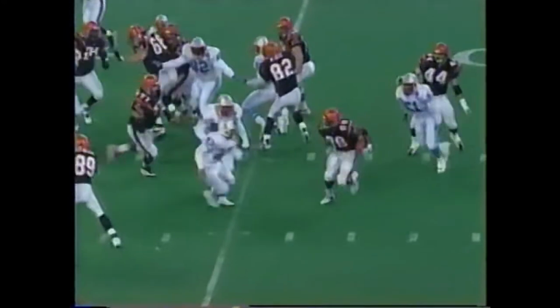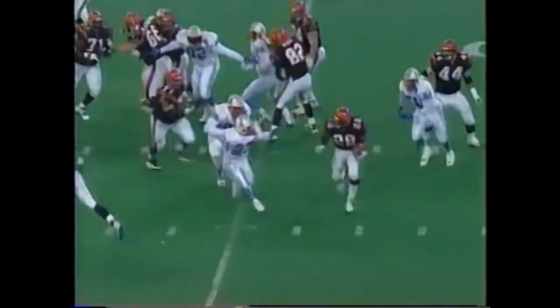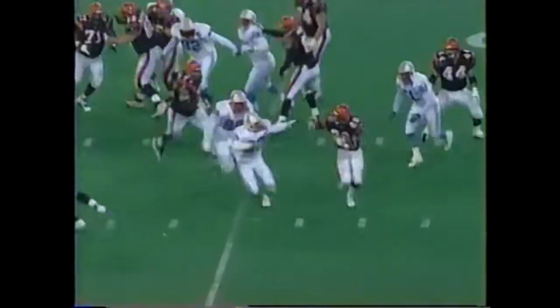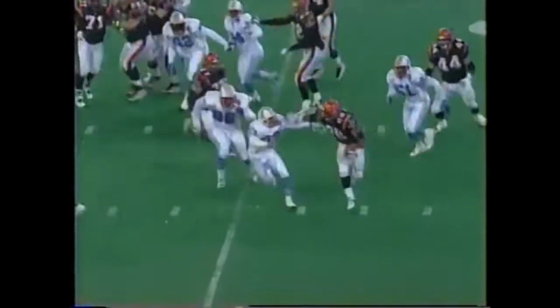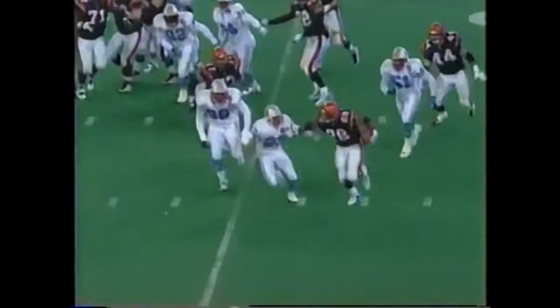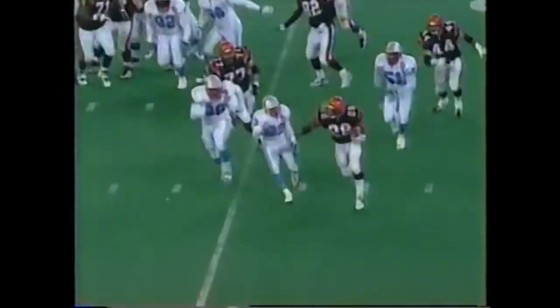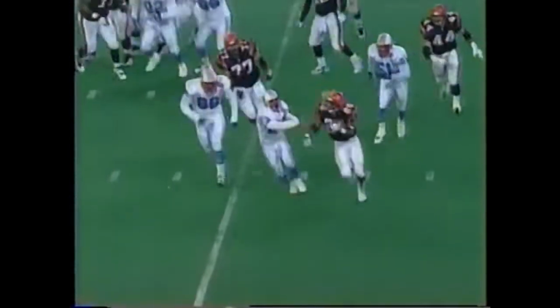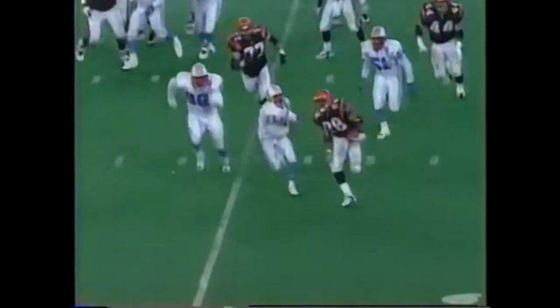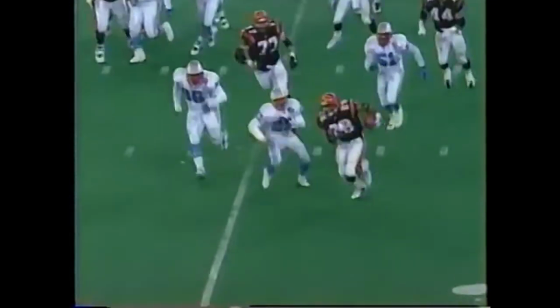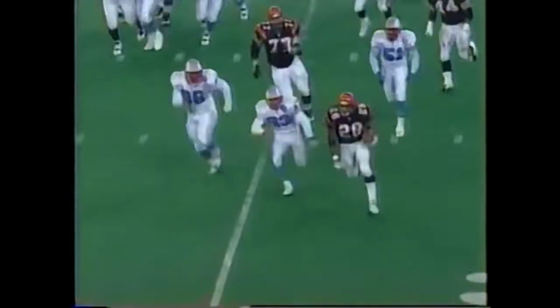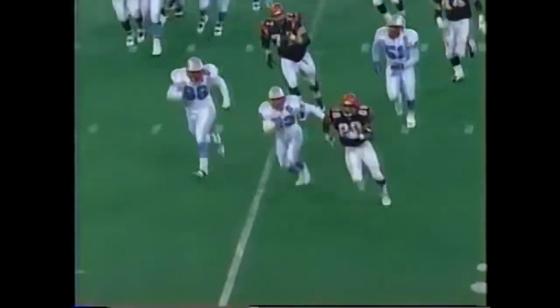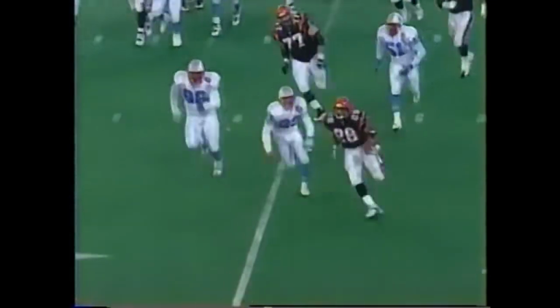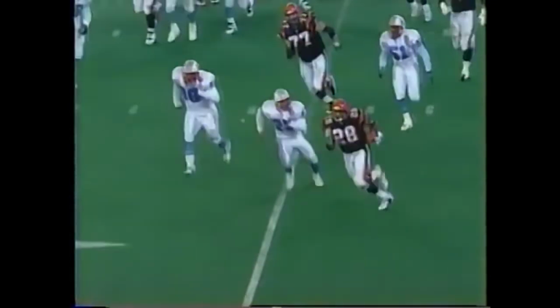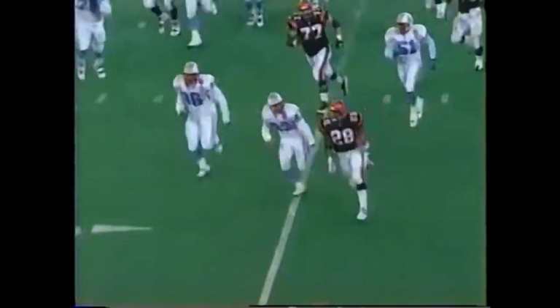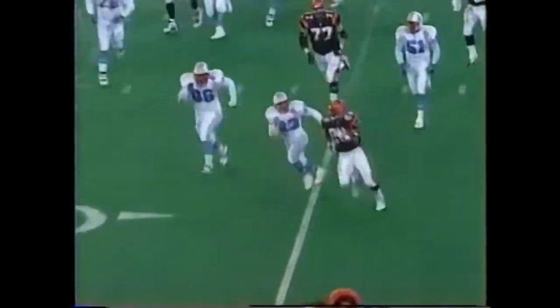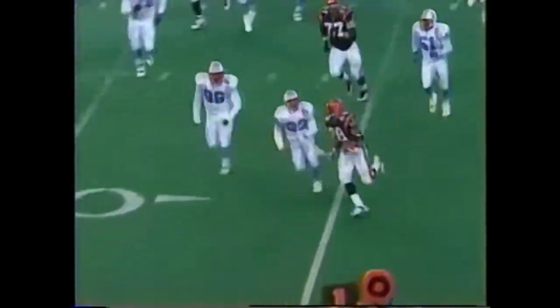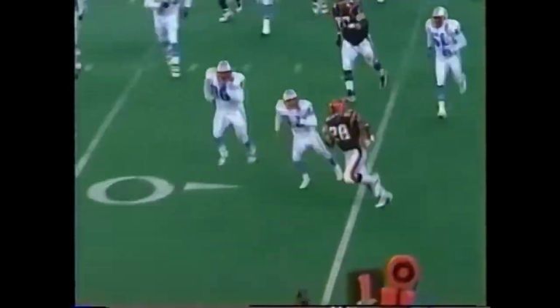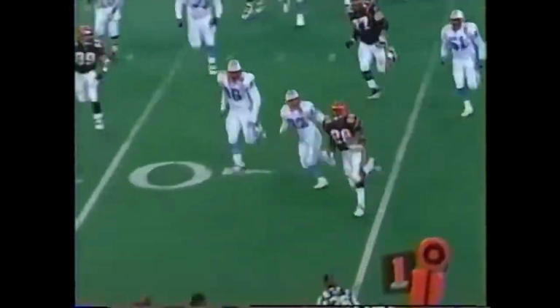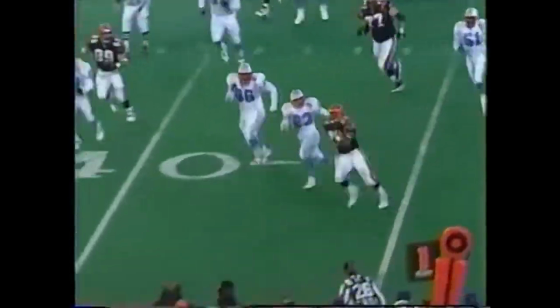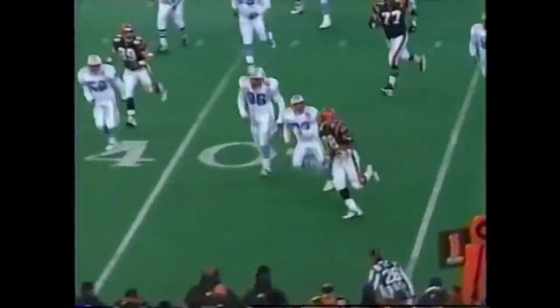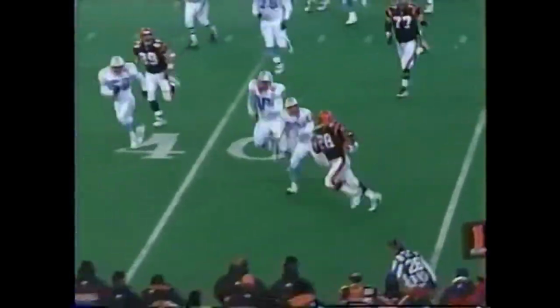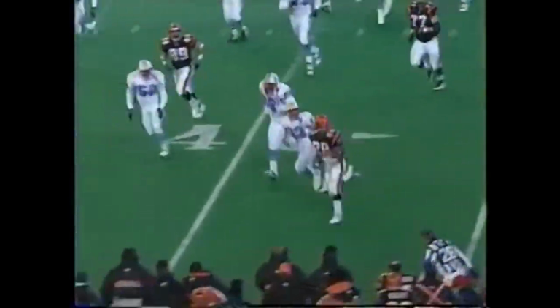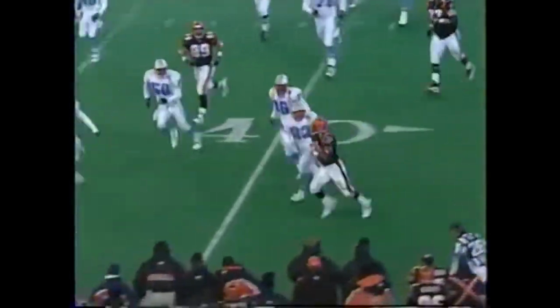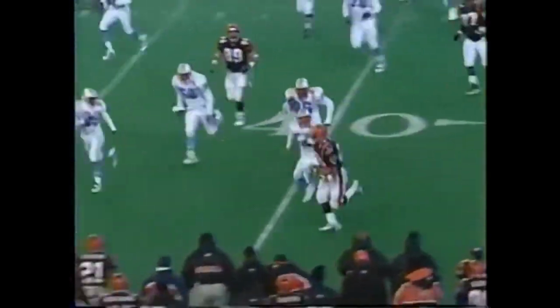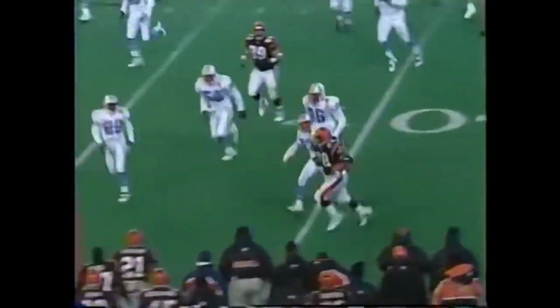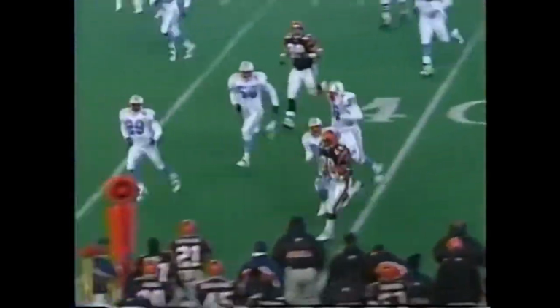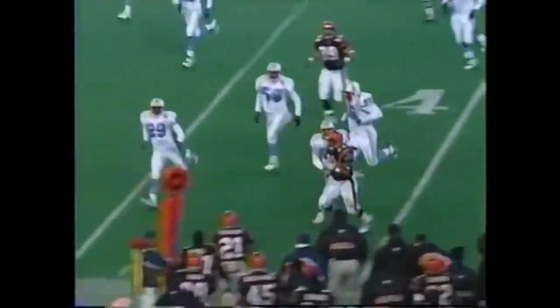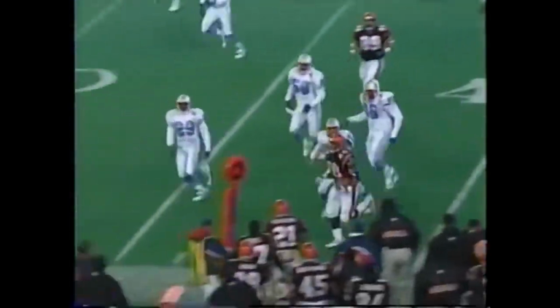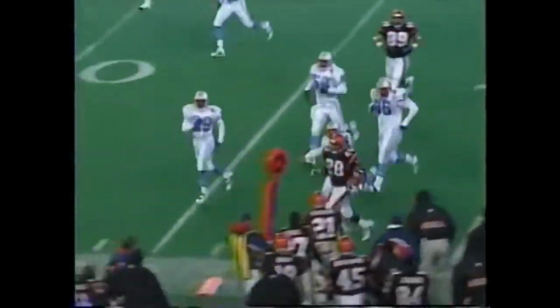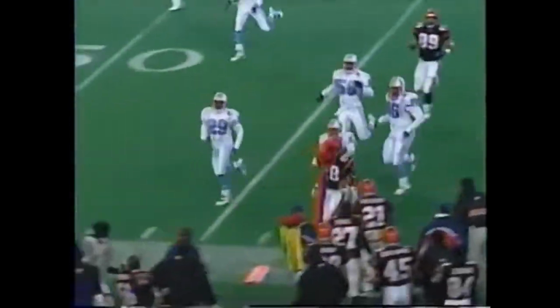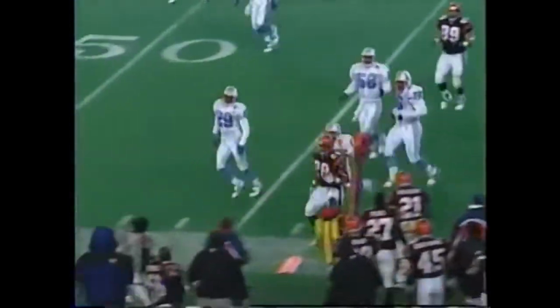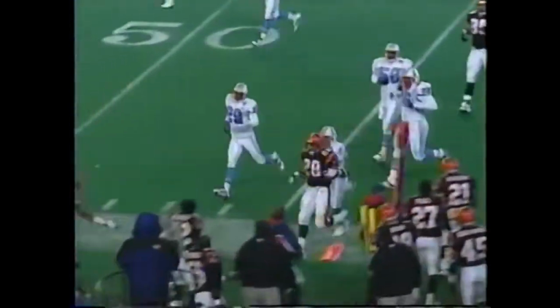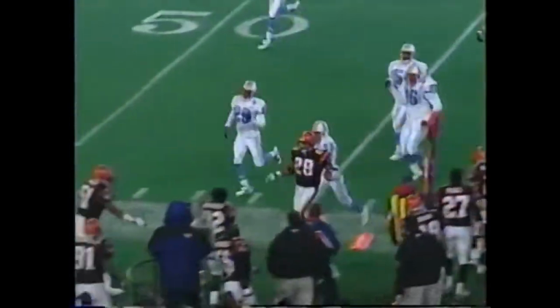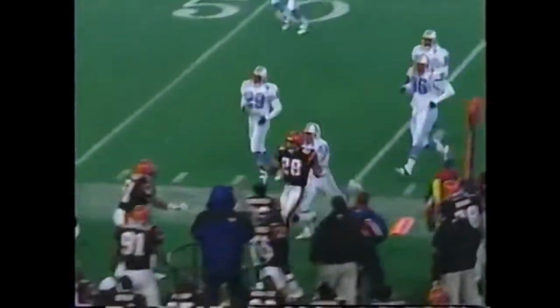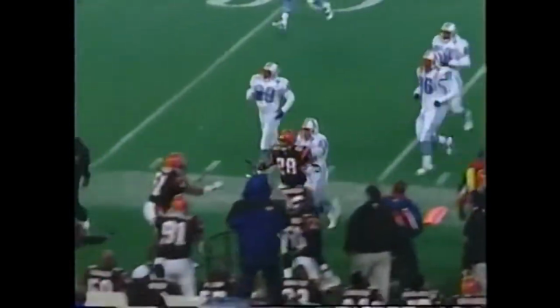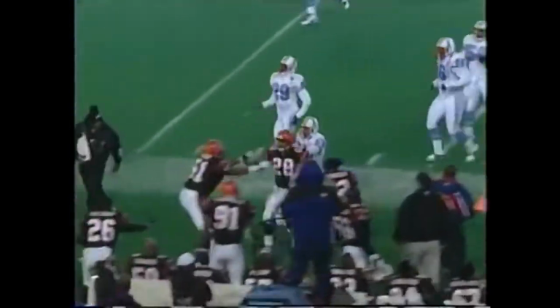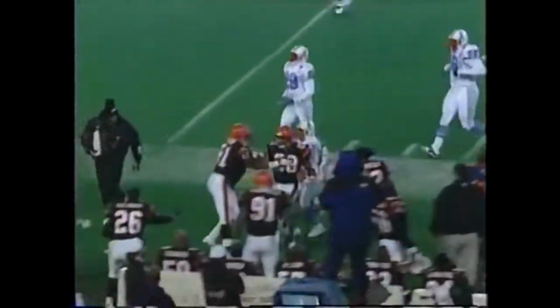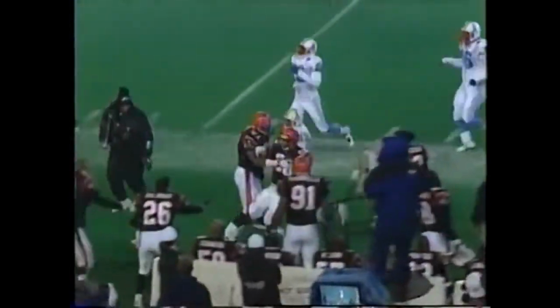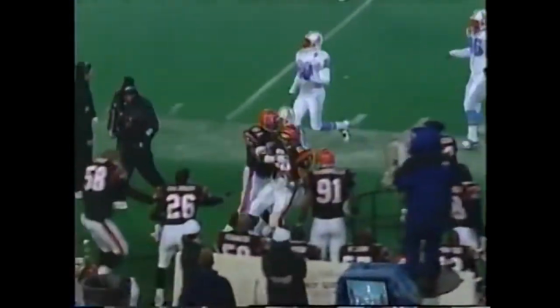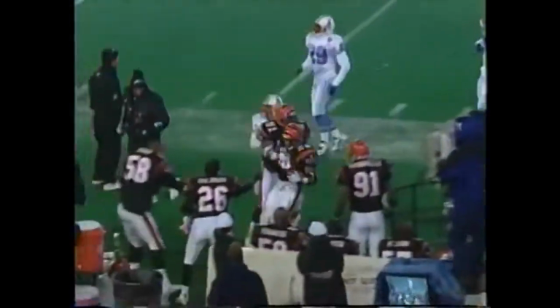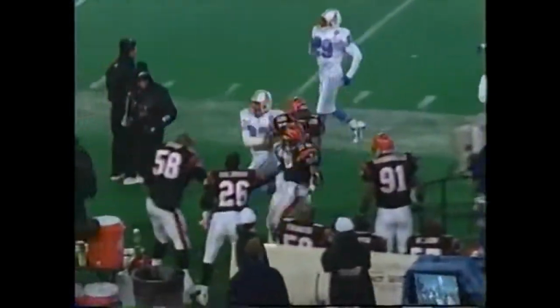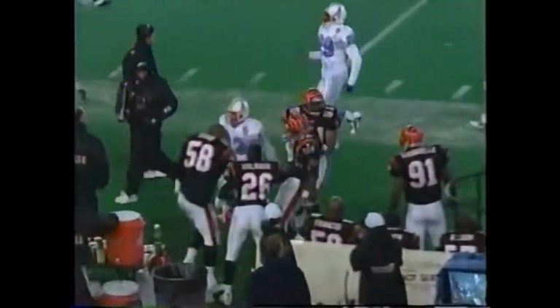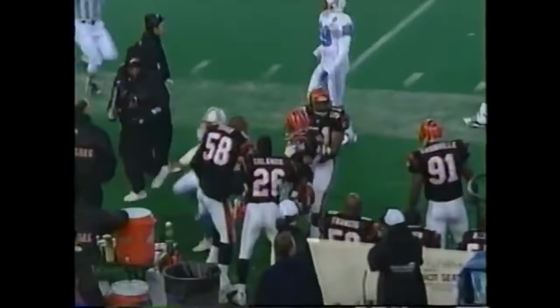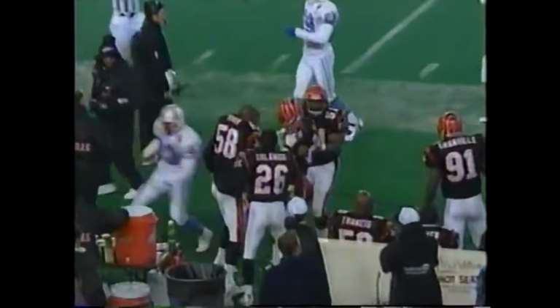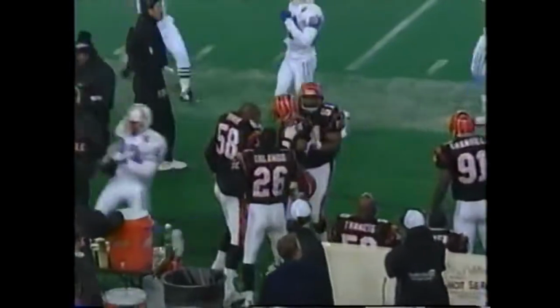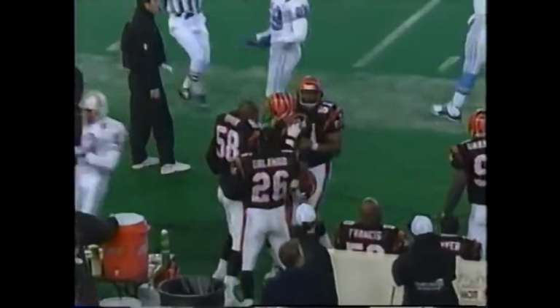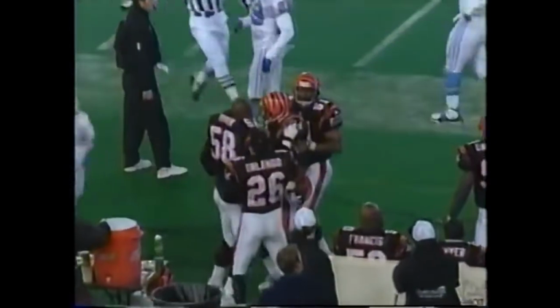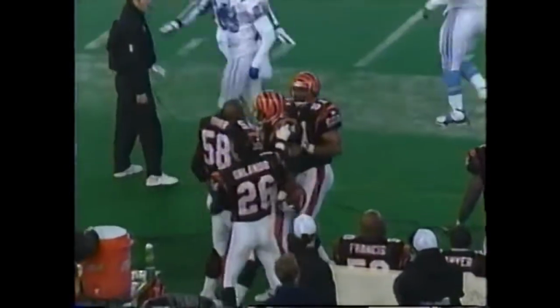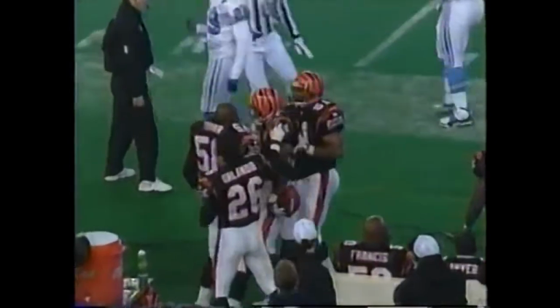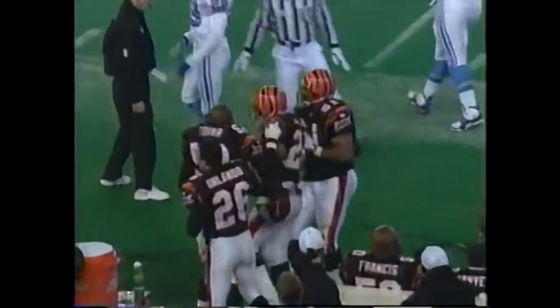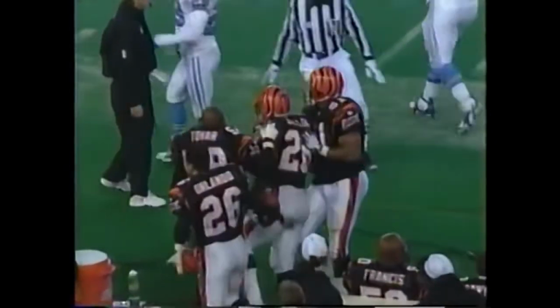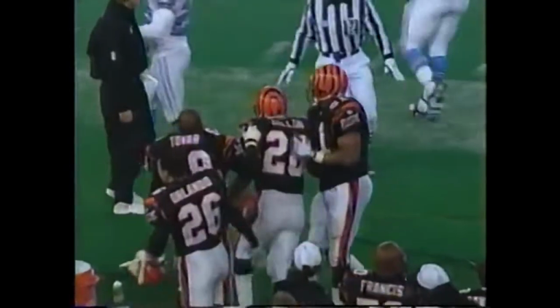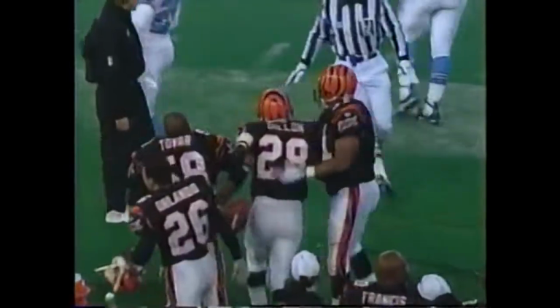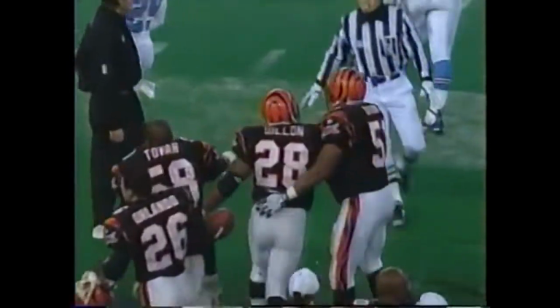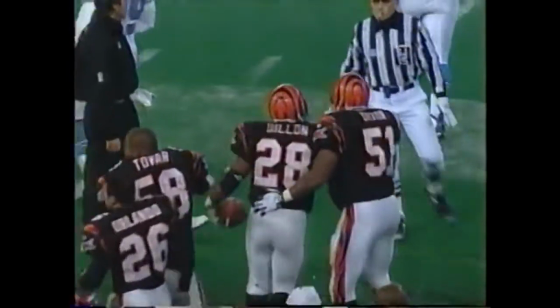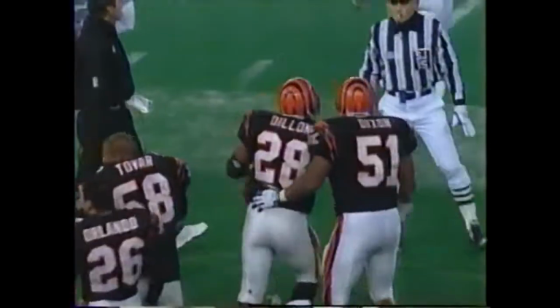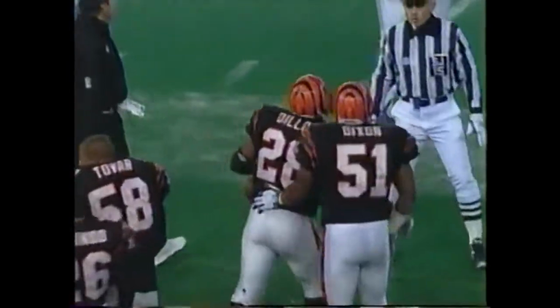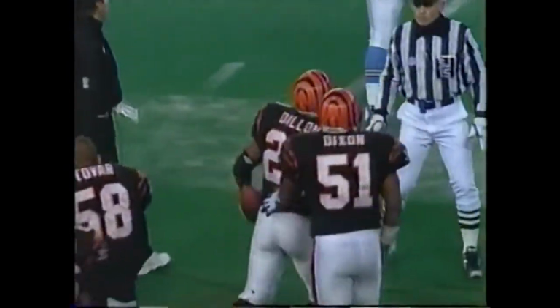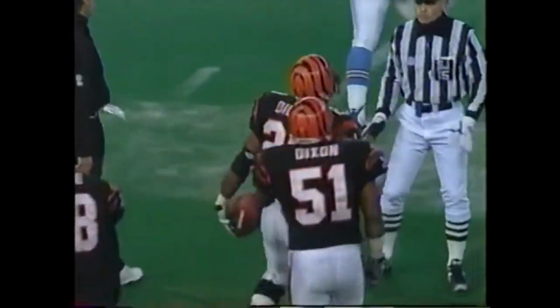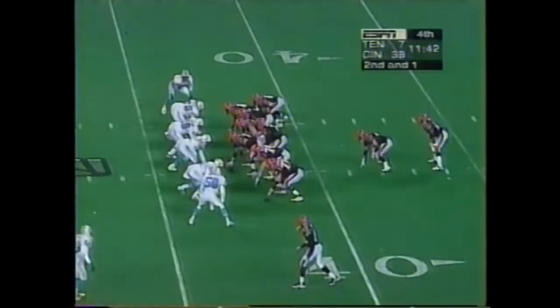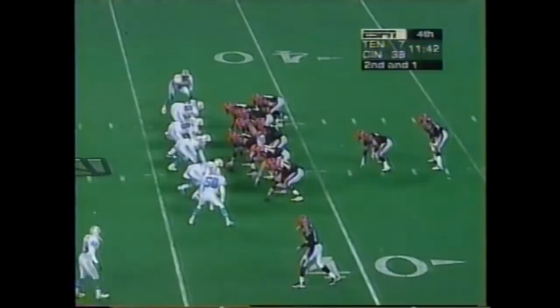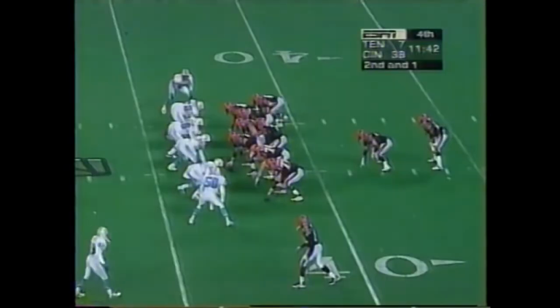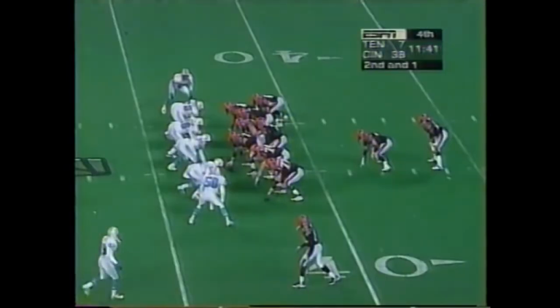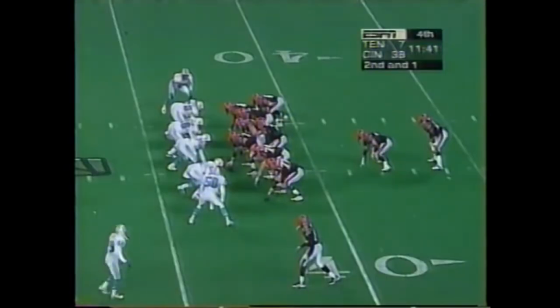Here comes Dillon reversing his field. Corey going out of bounds at the 43, puts up nearly 10. Touchdown.